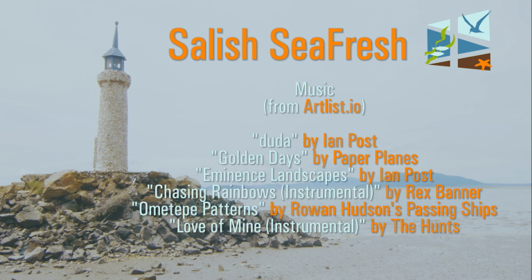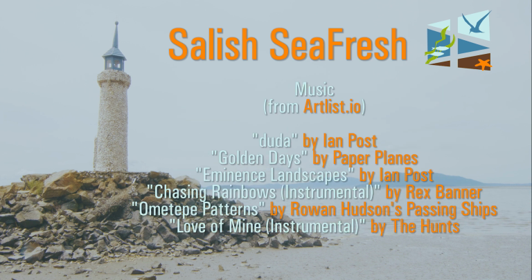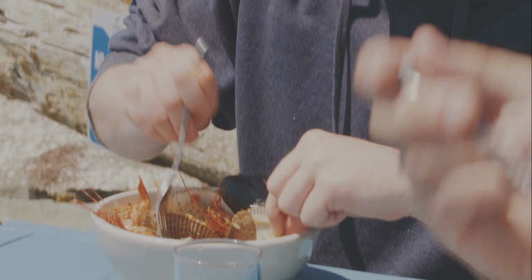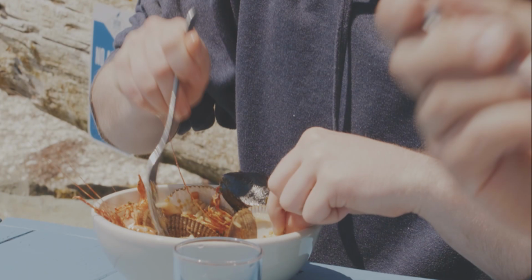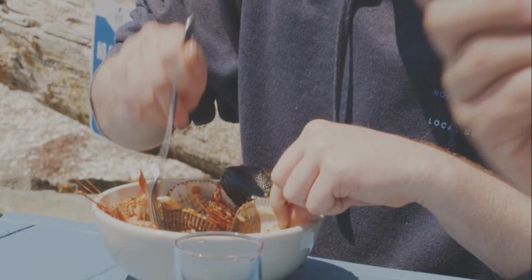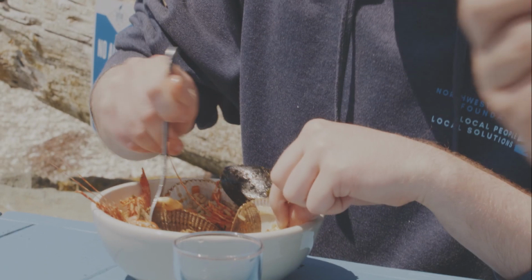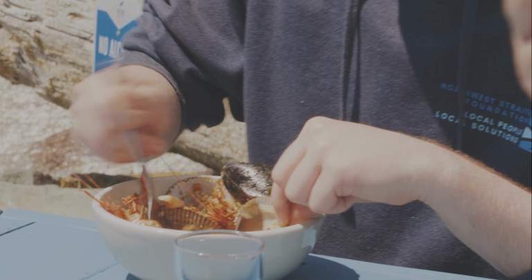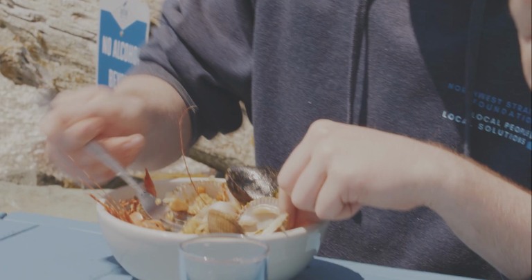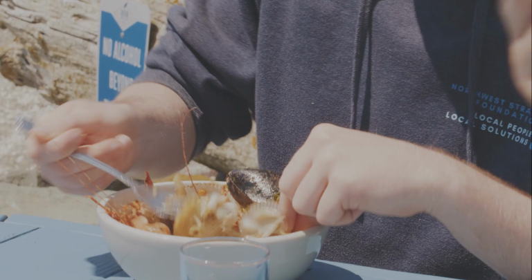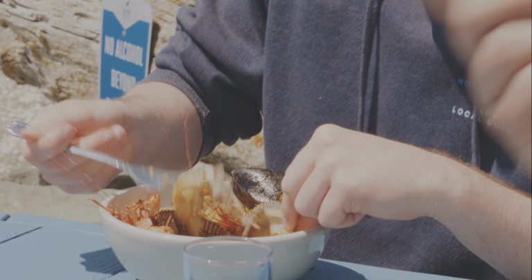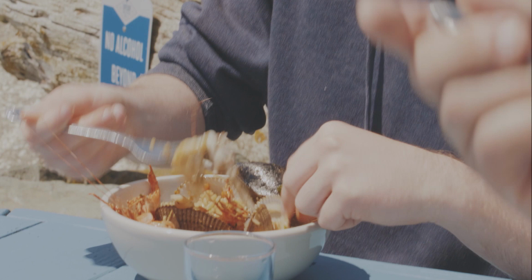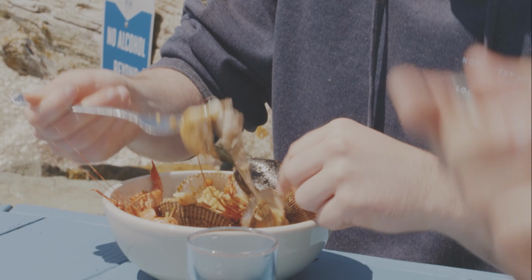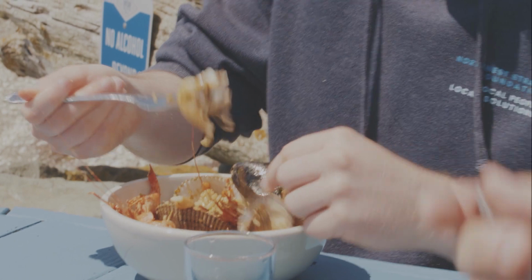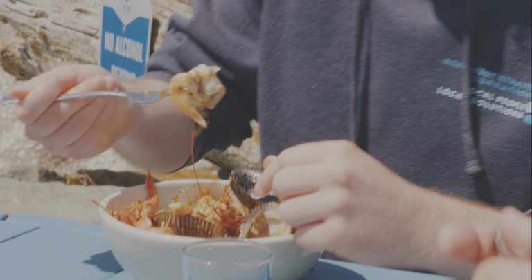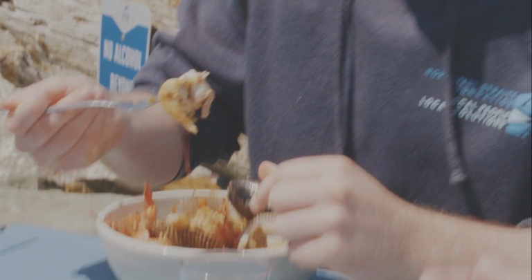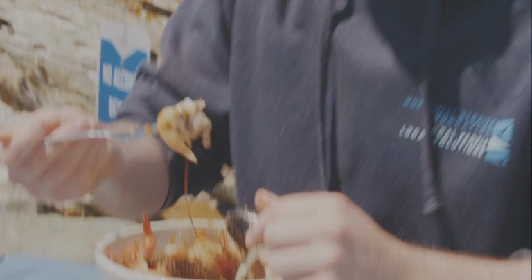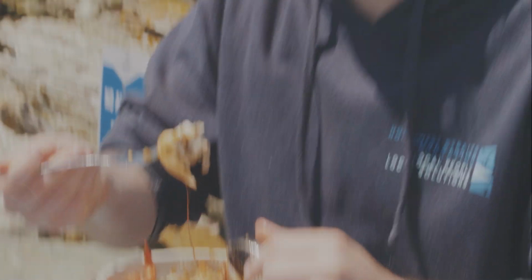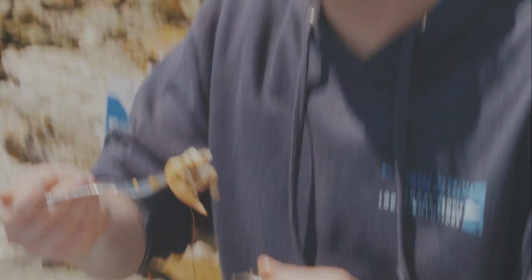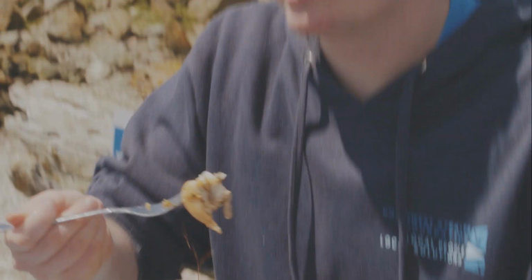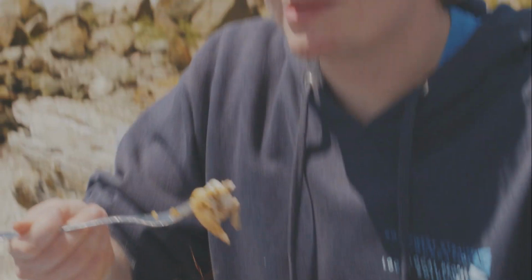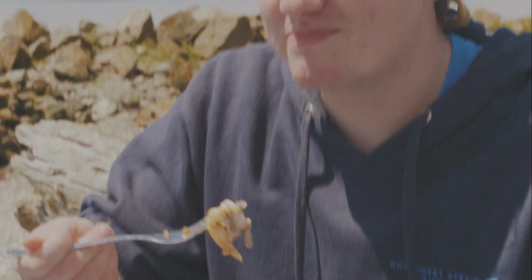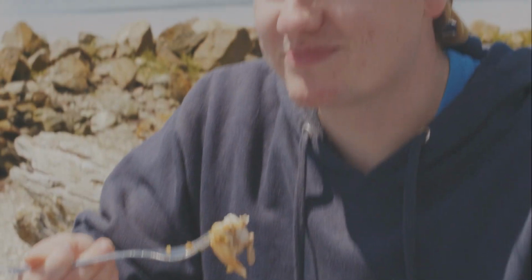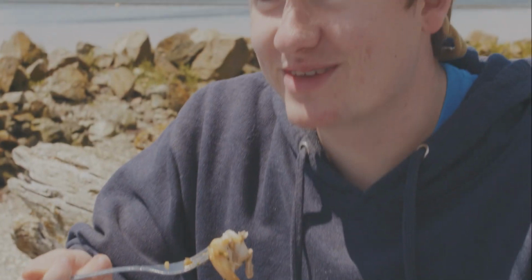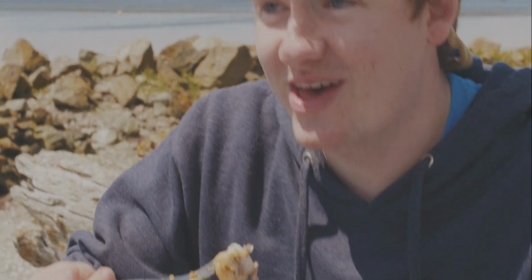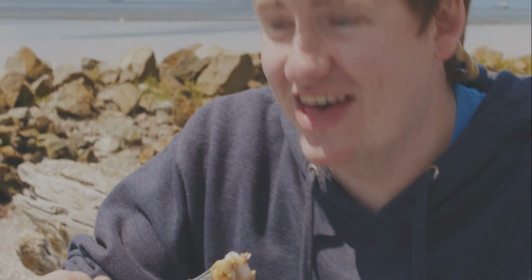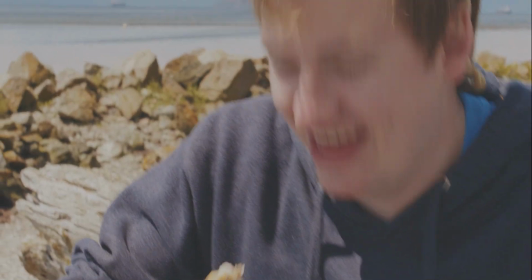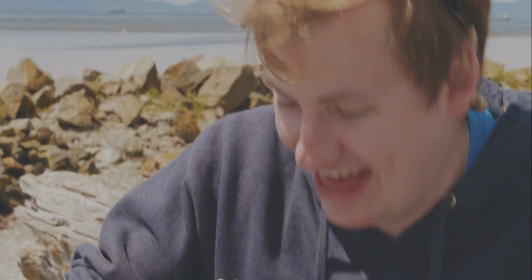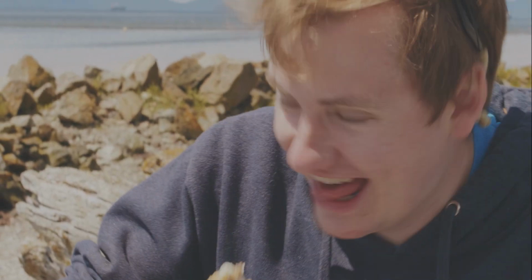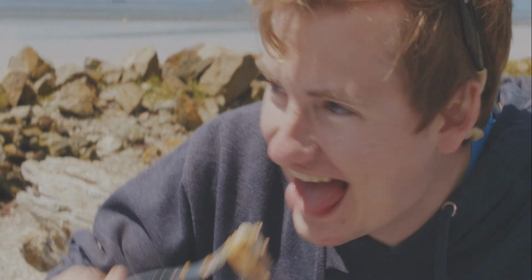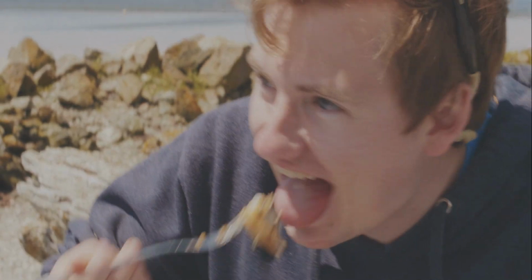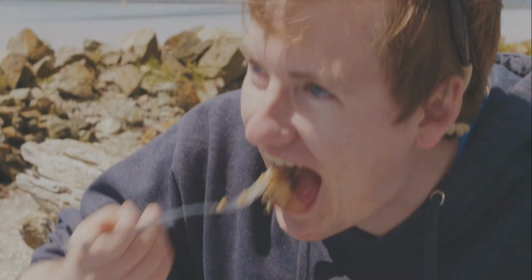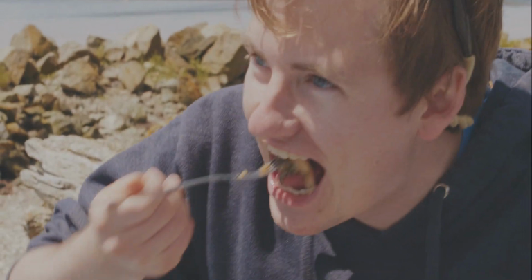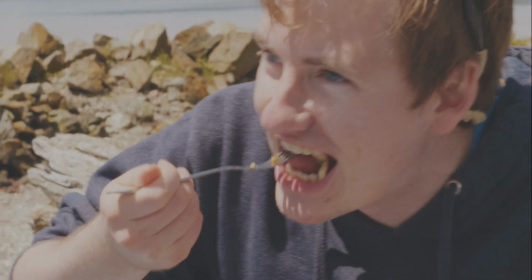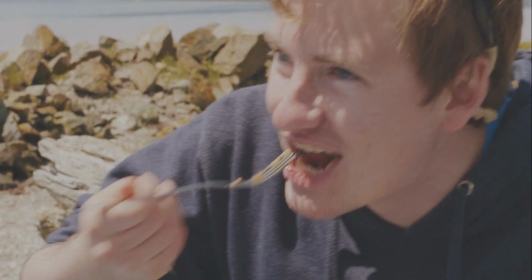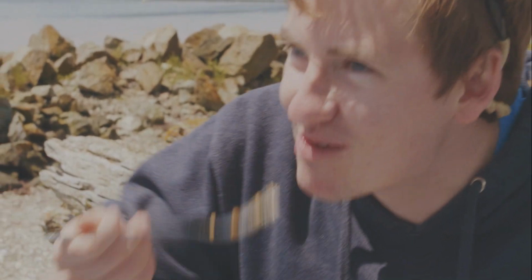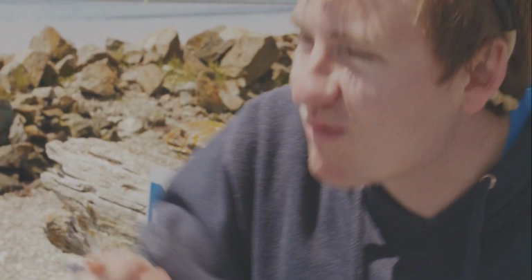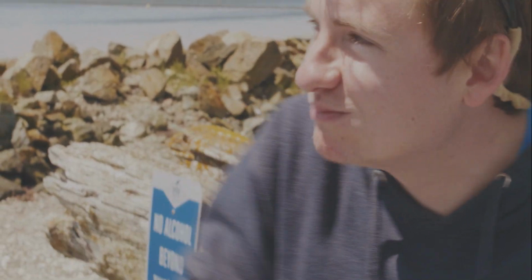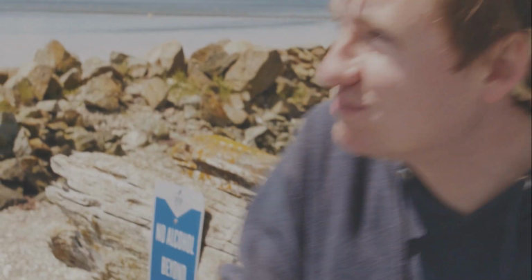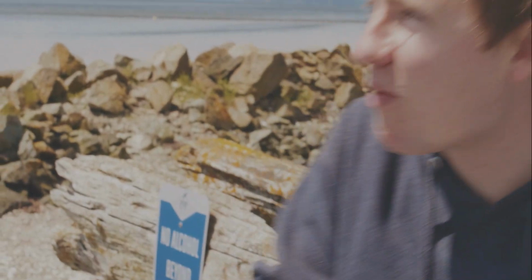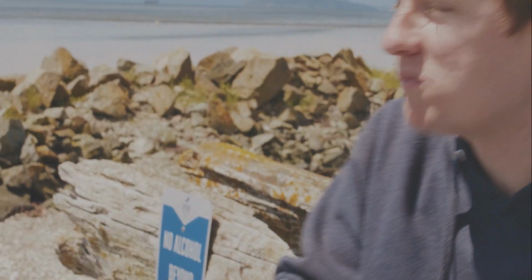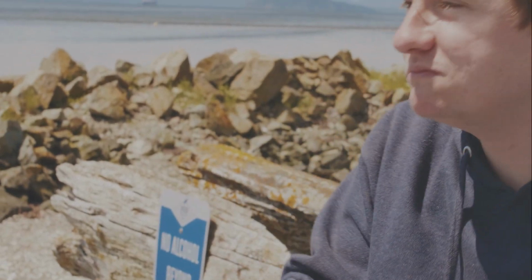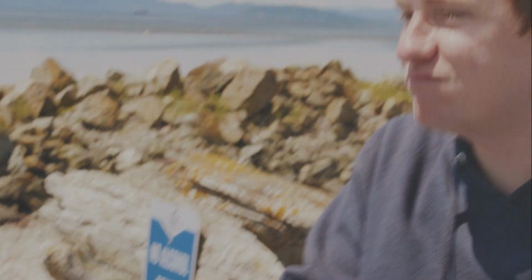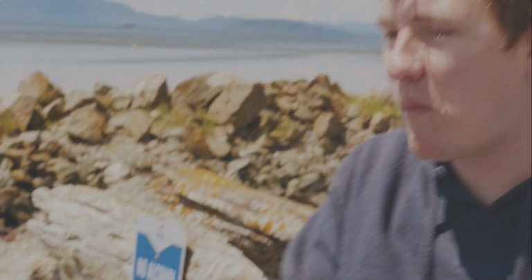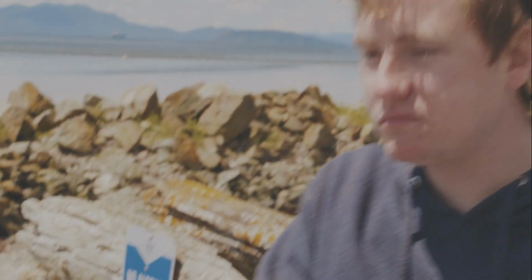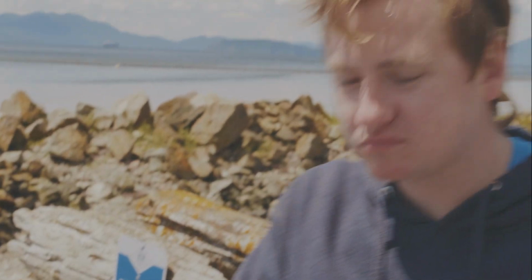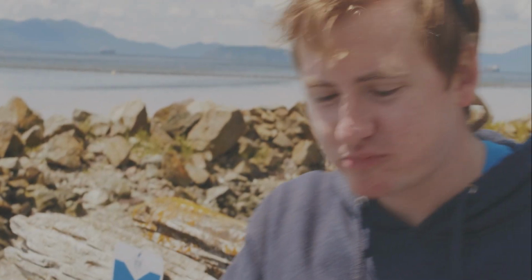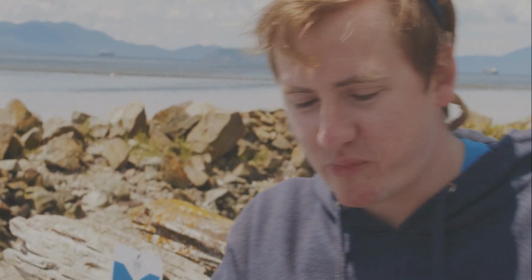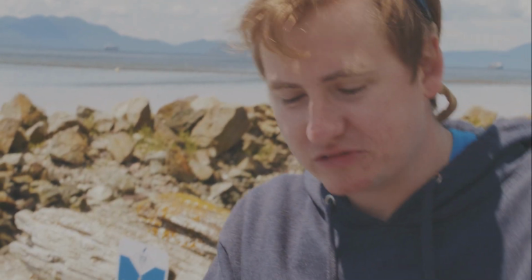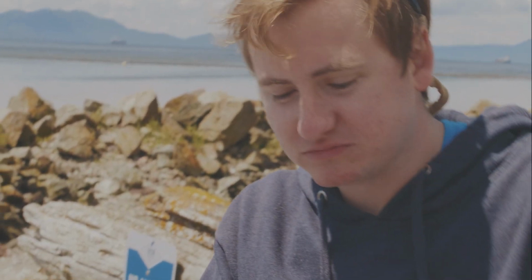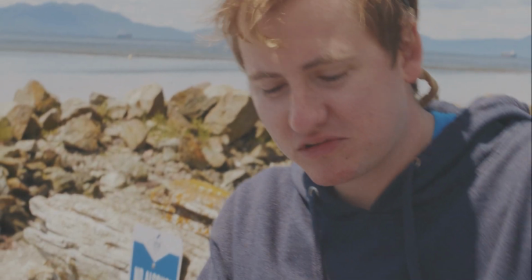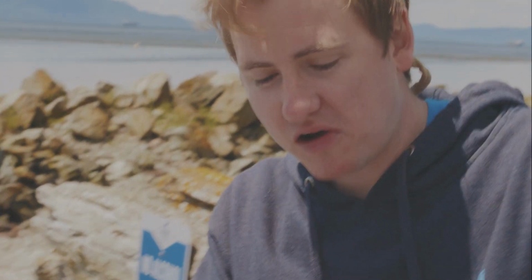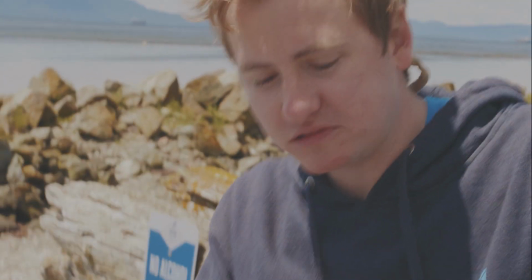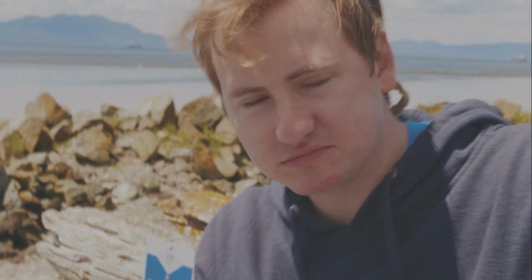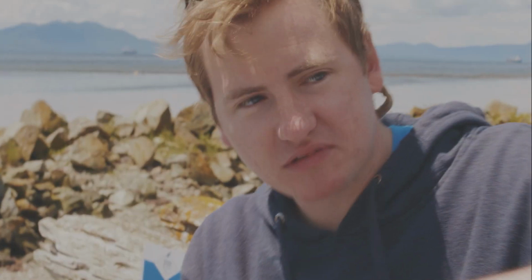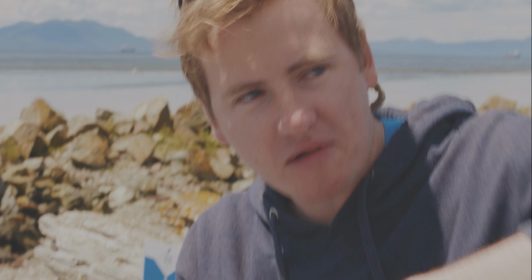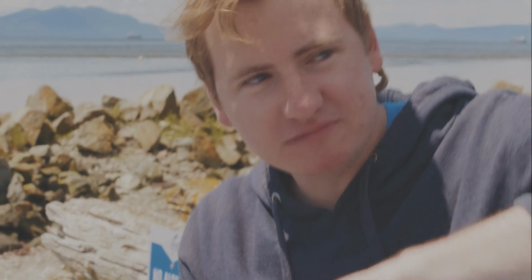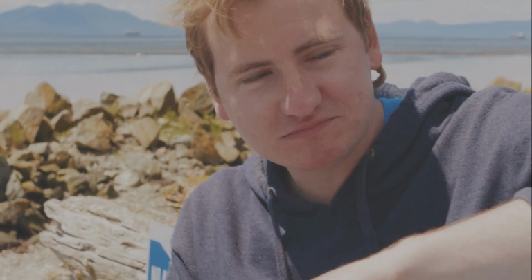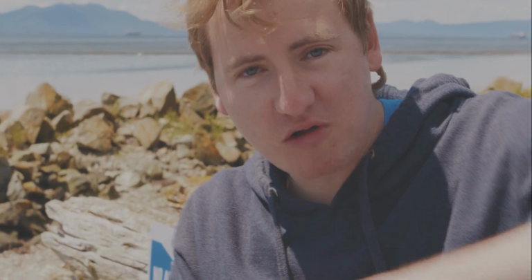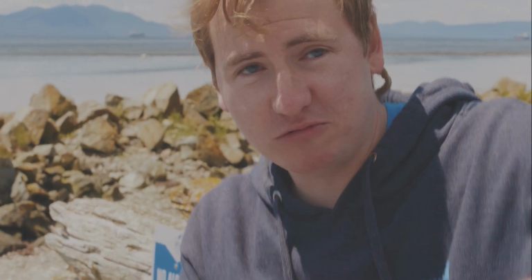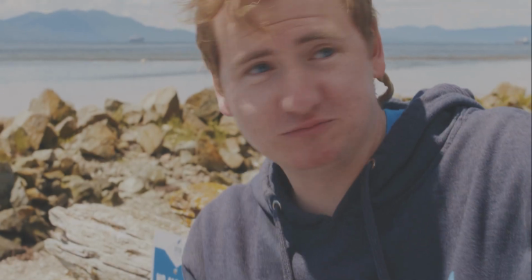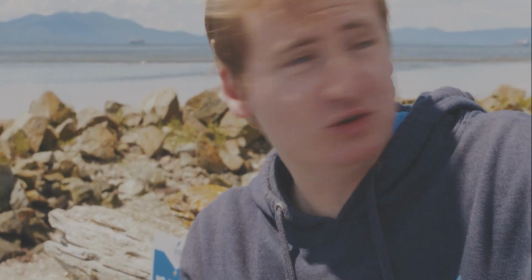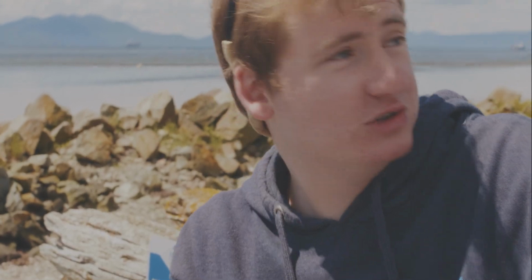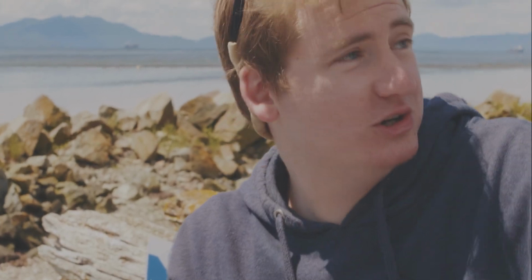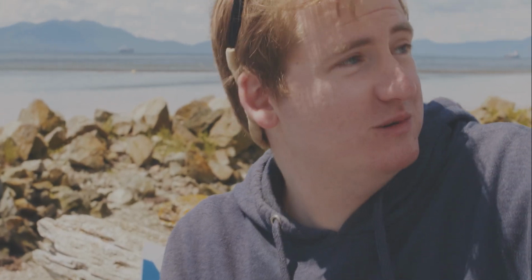This is the first meal I've had with other people in three months. Feels weird, doesn't it? Feels good.